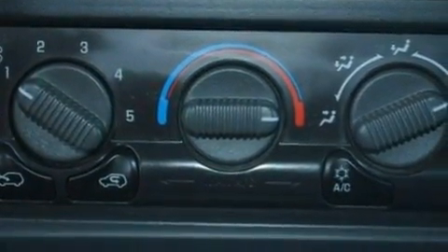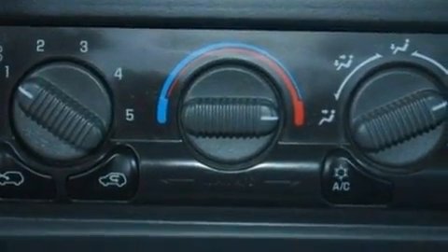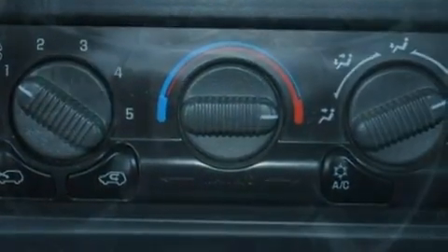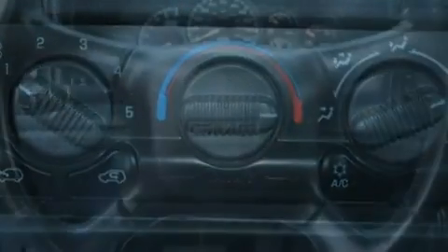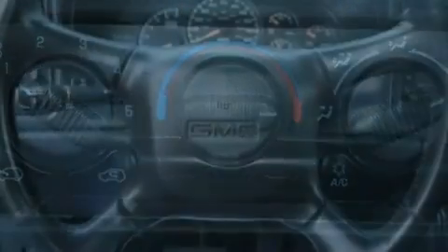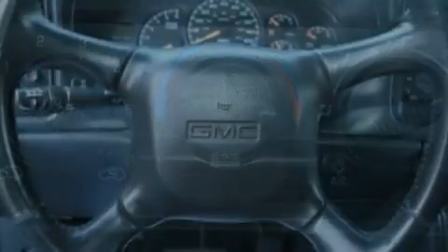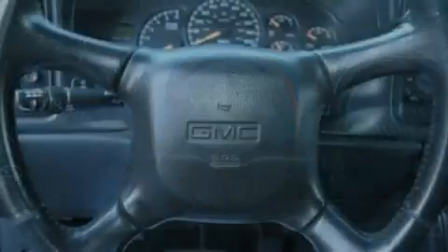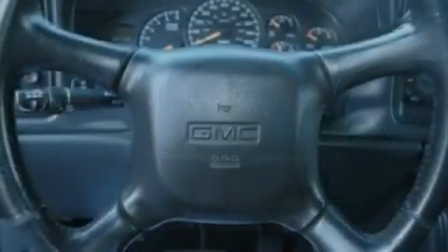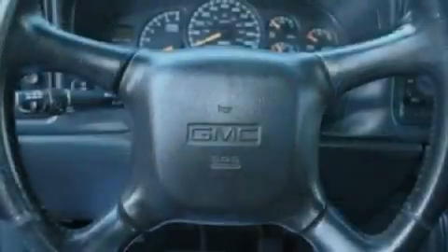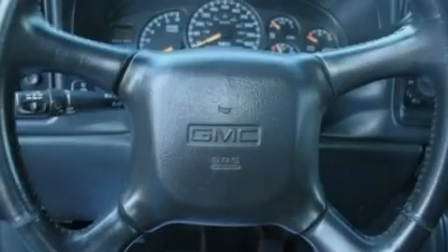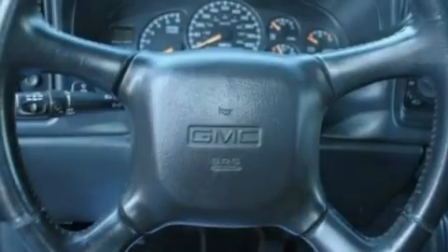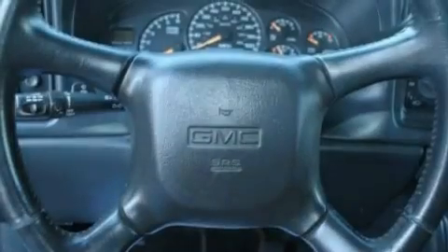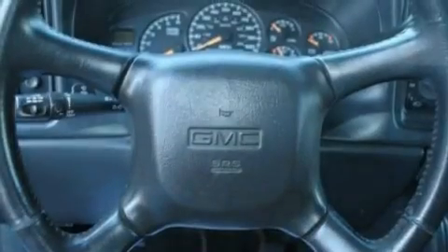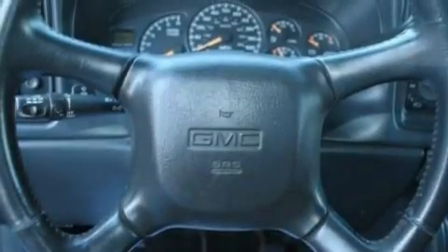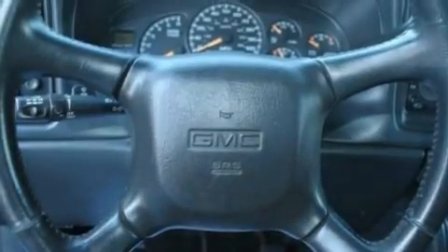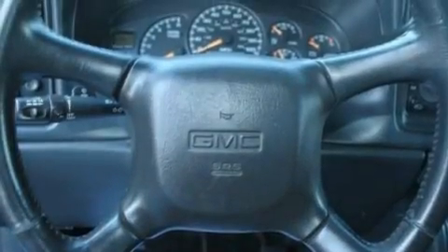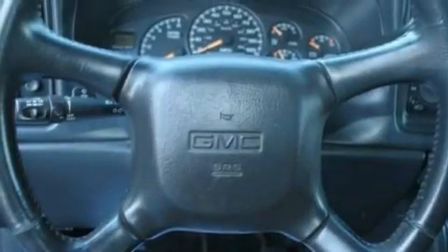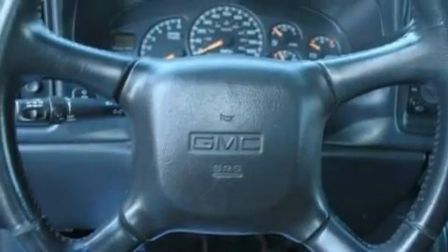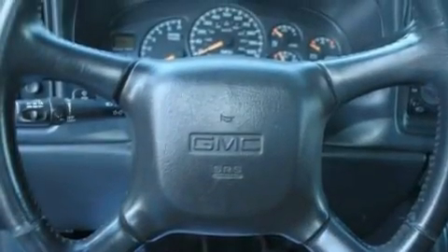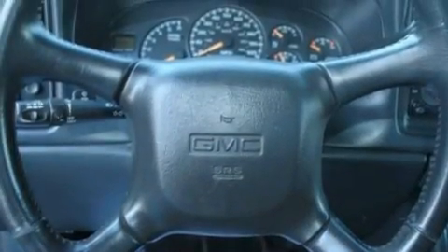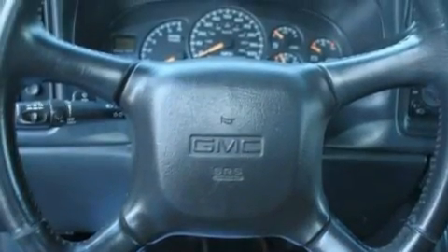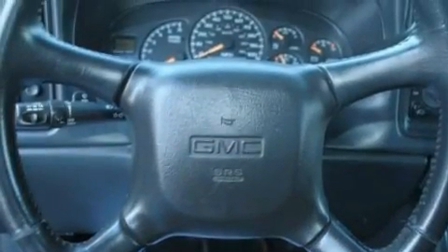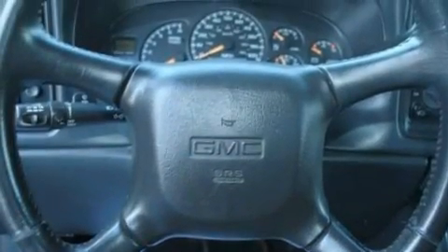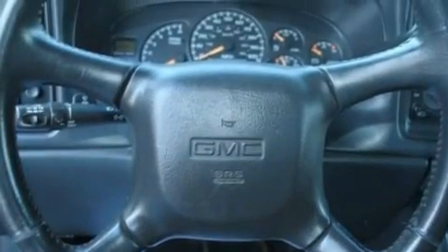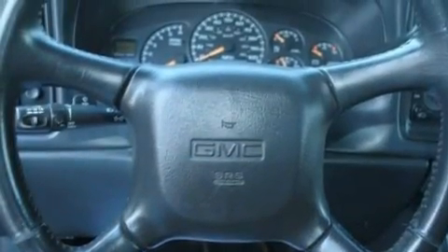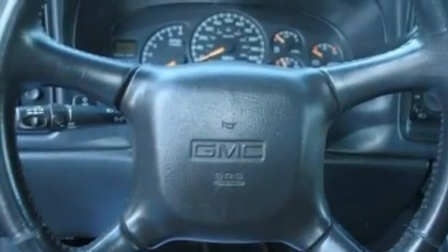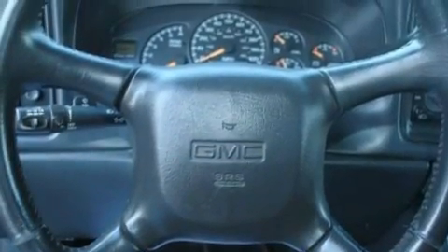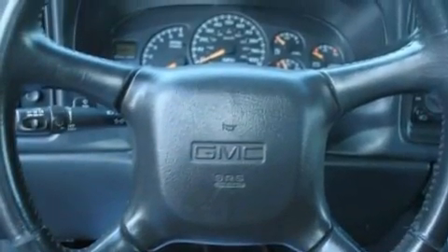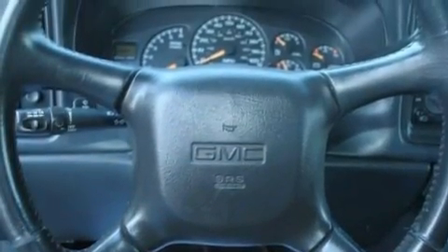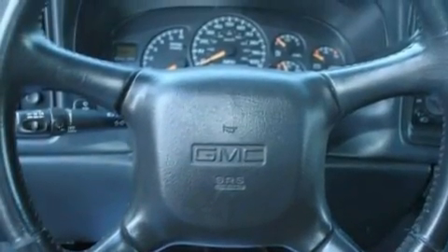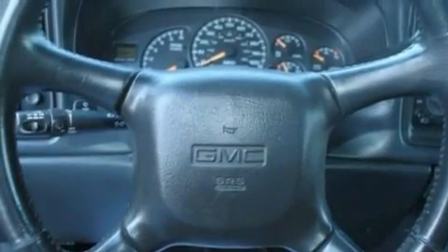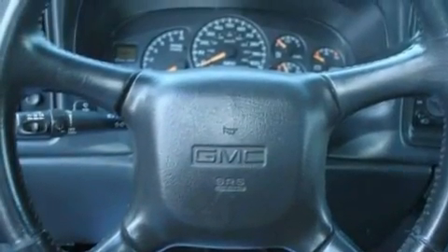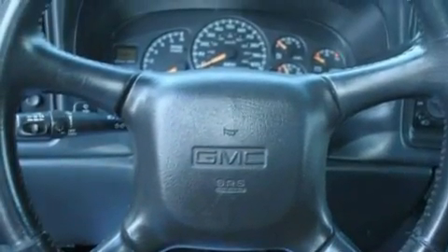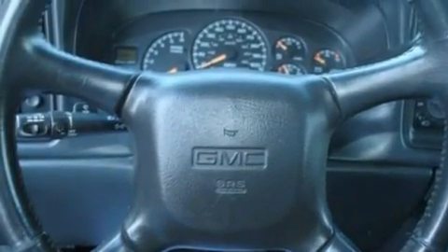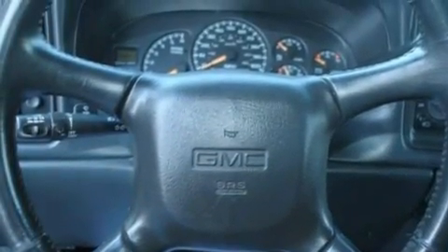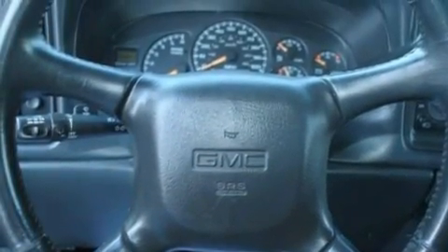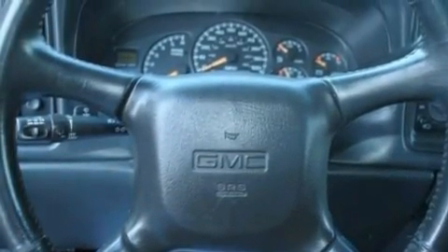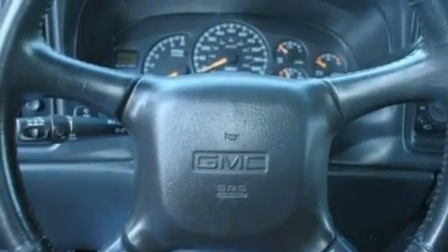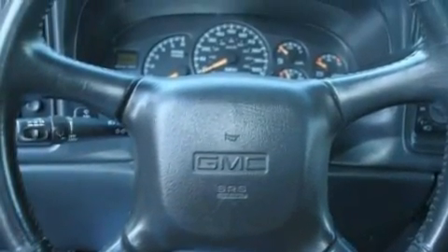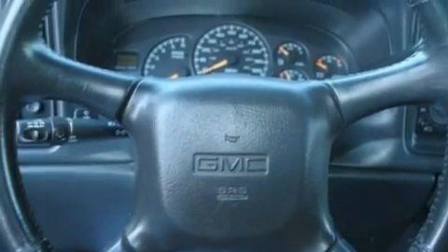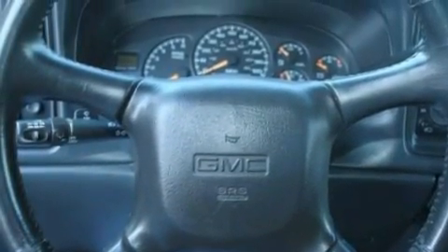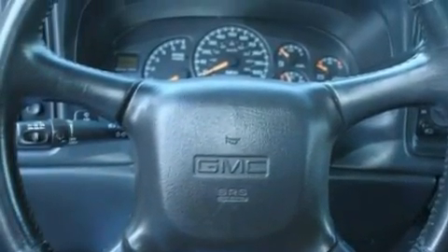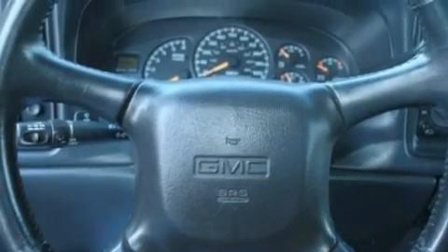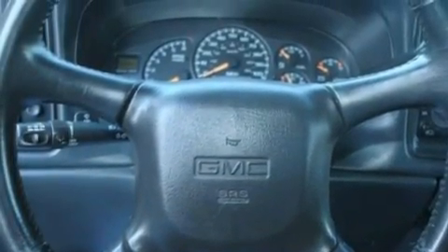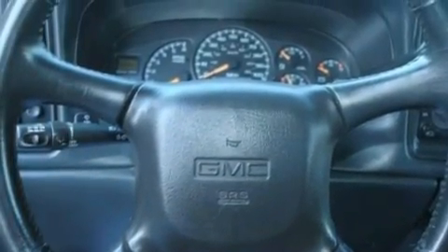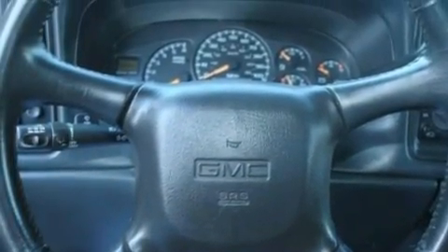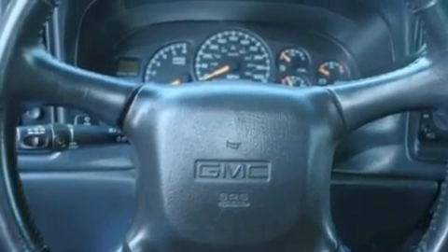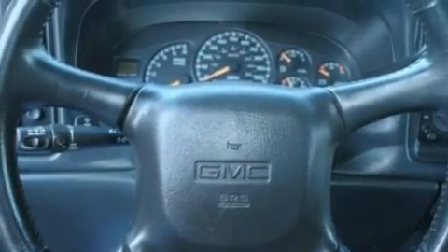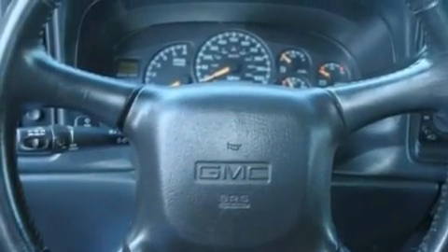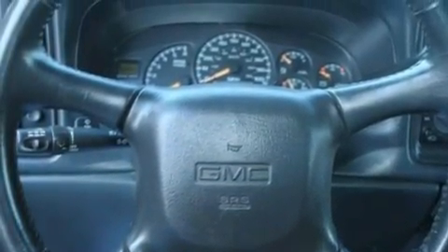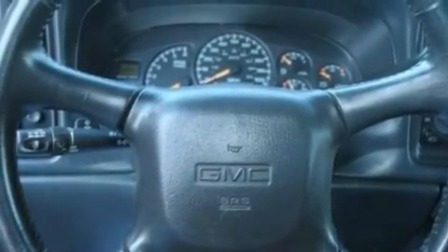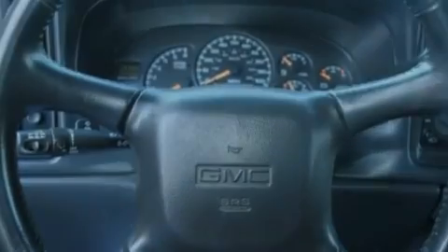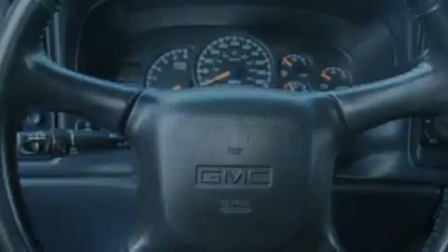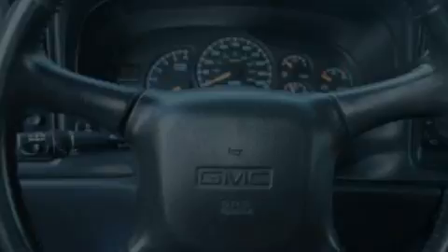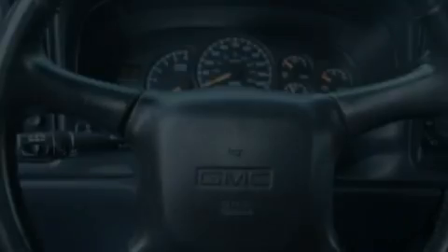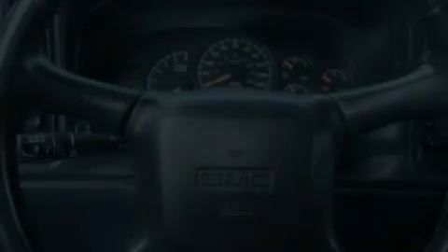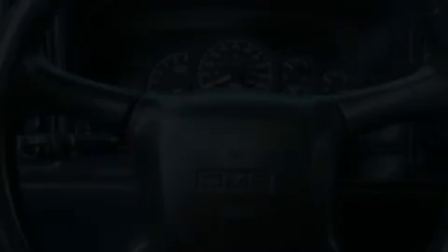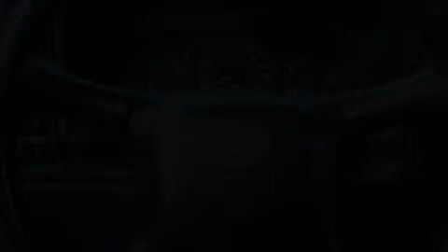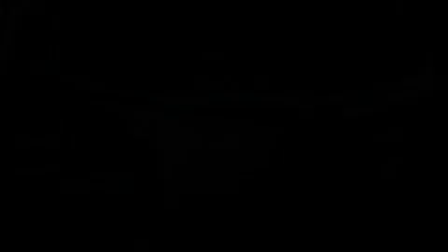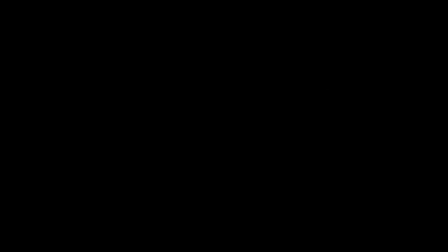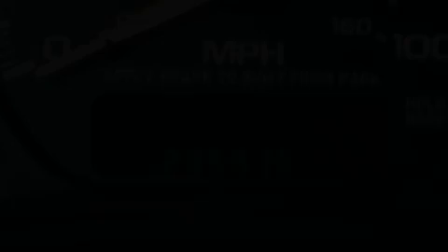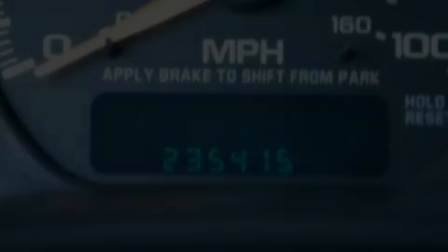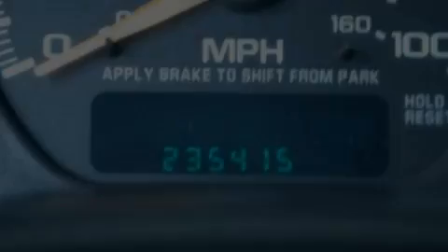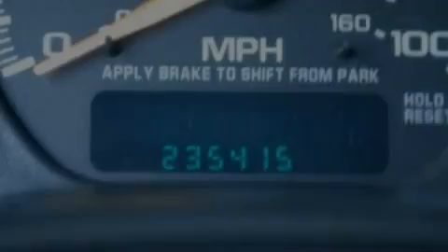Additional features include a full-size spare tire, an anti-lock braking system, a keyless entry system, and chrome wheels.